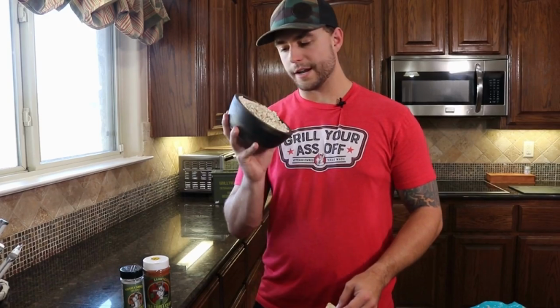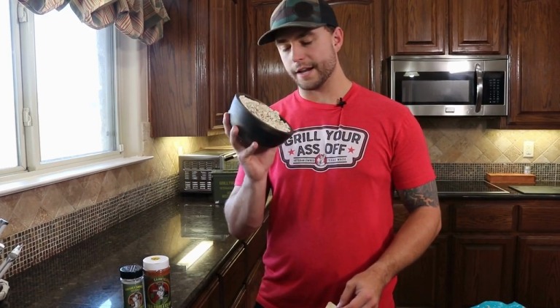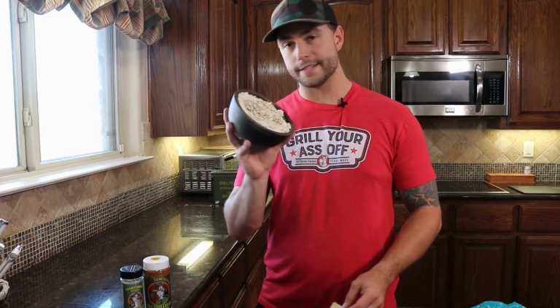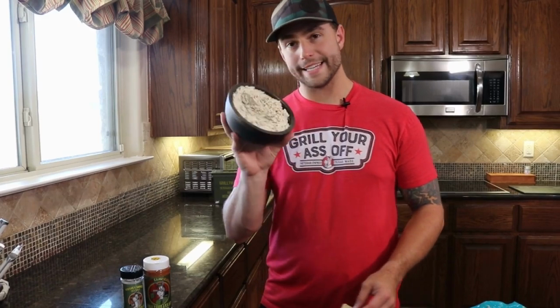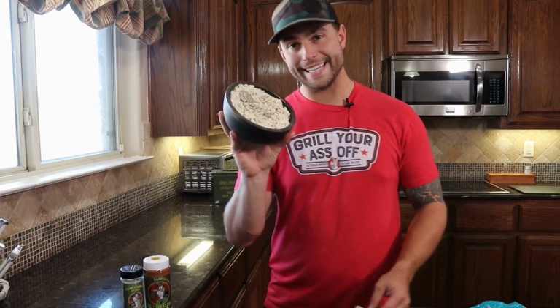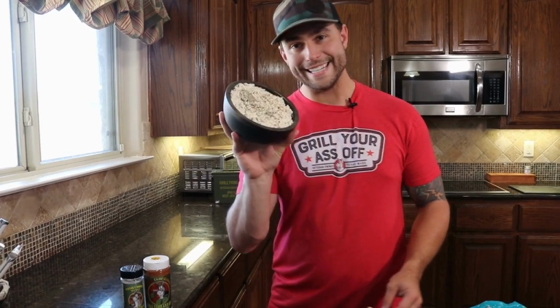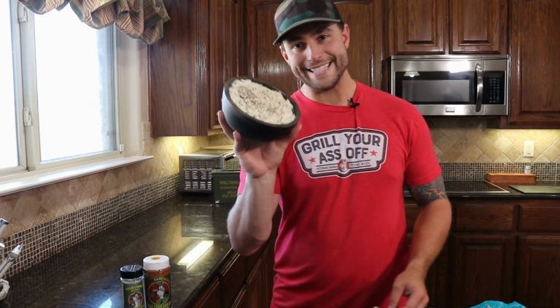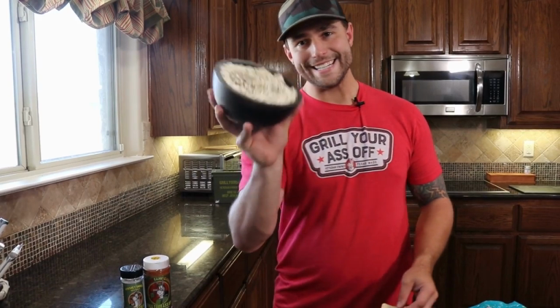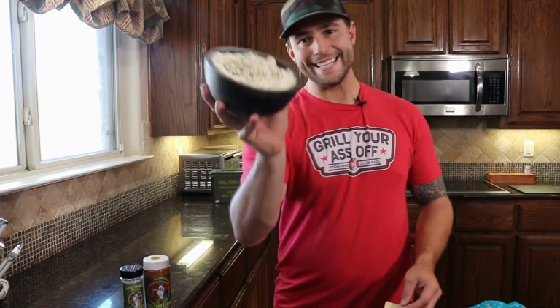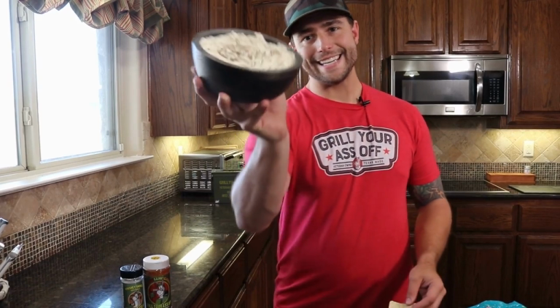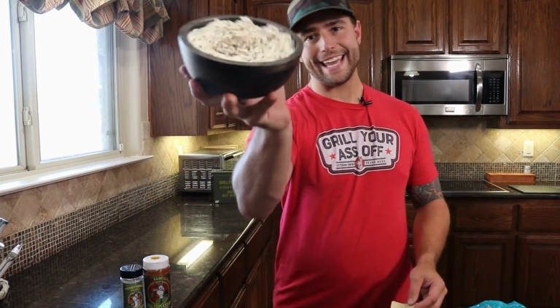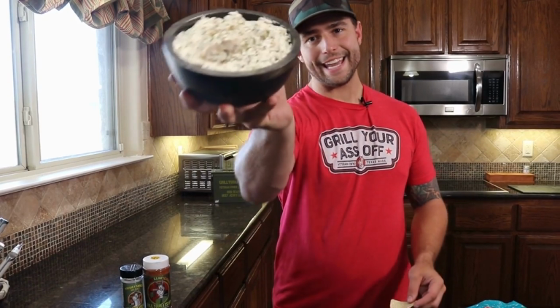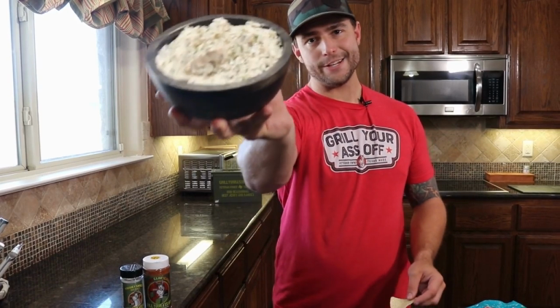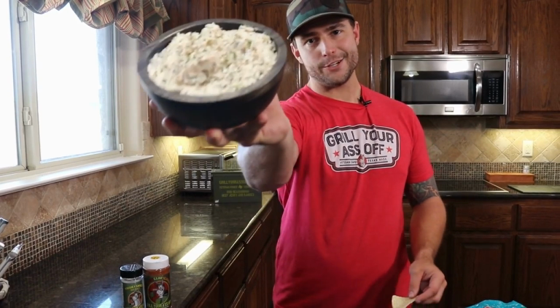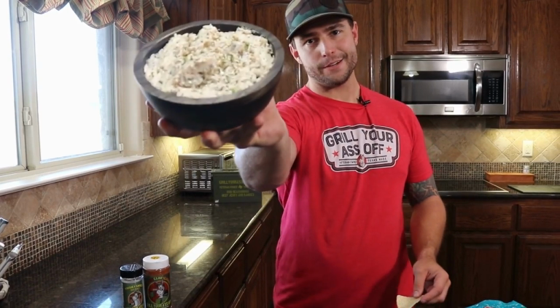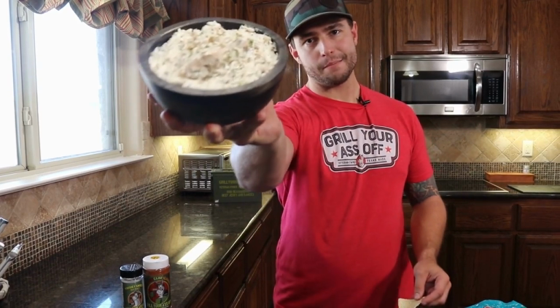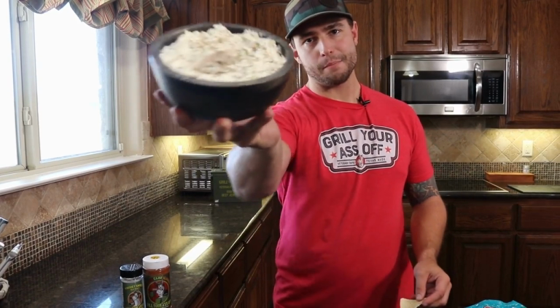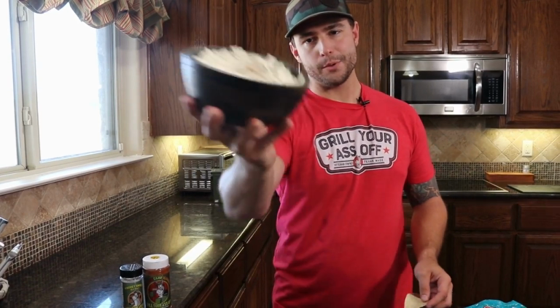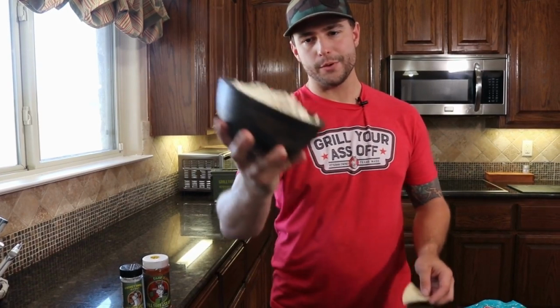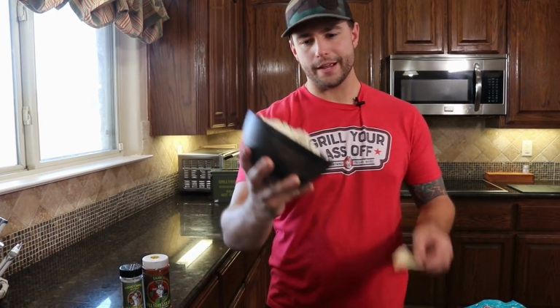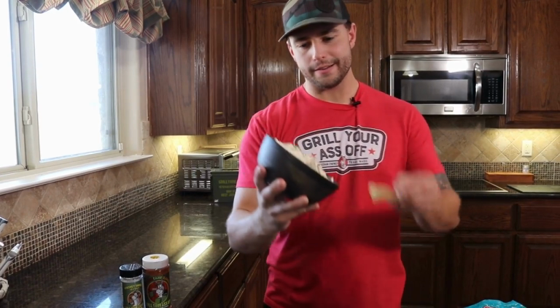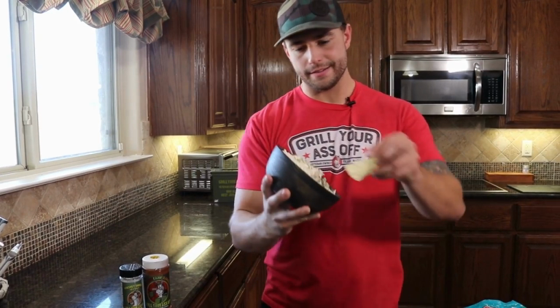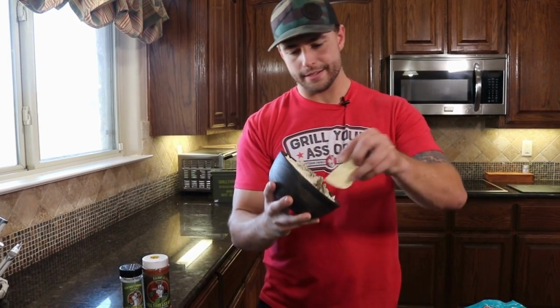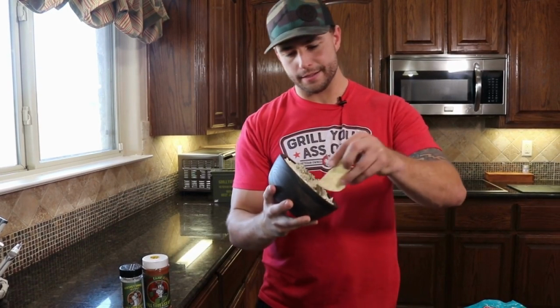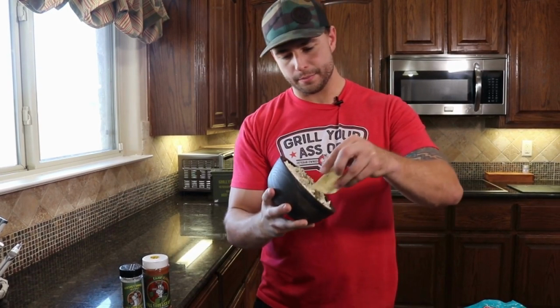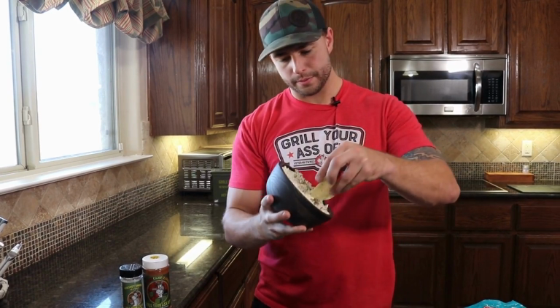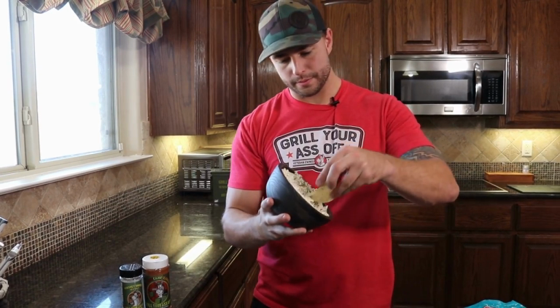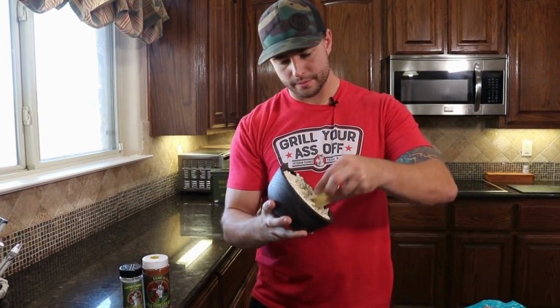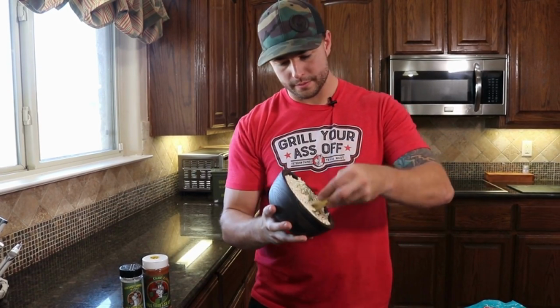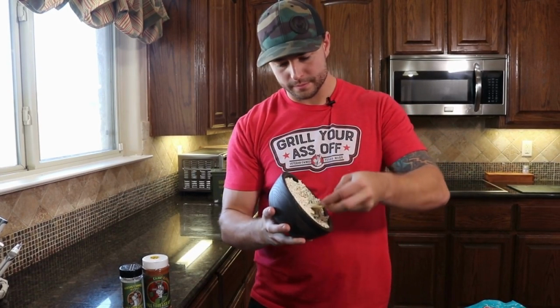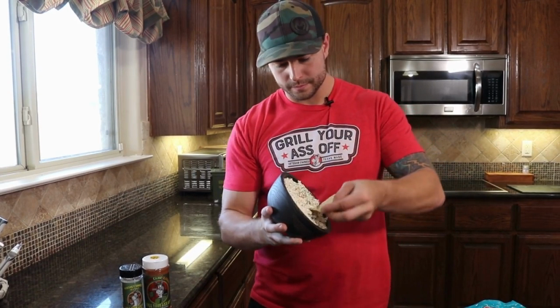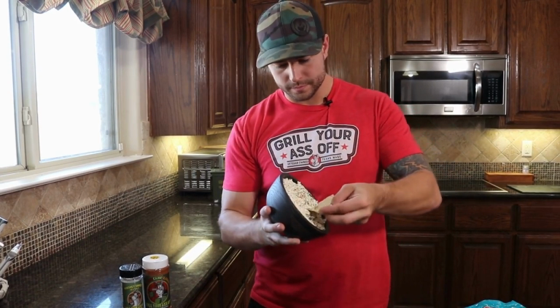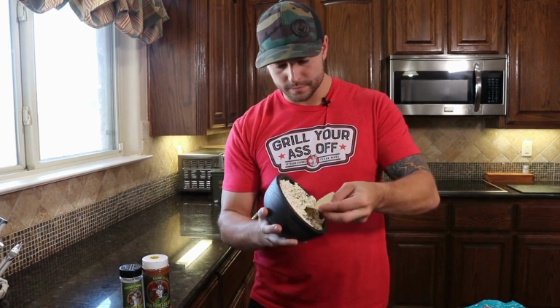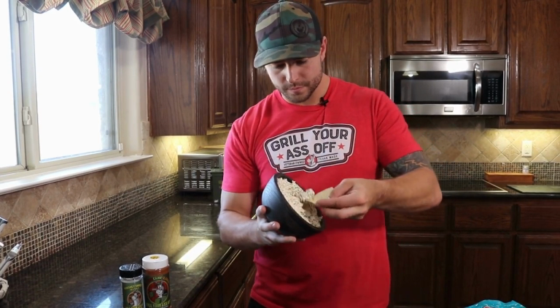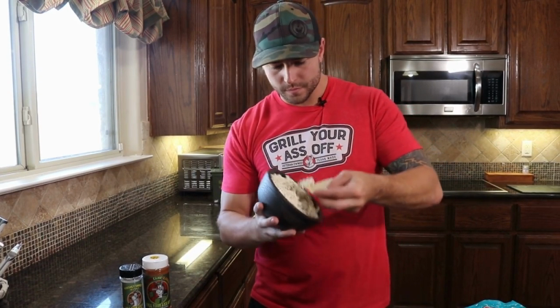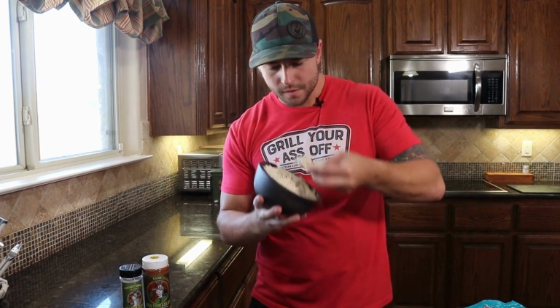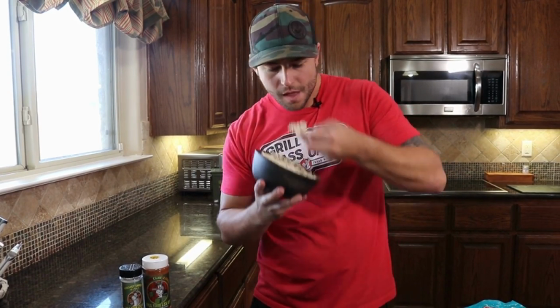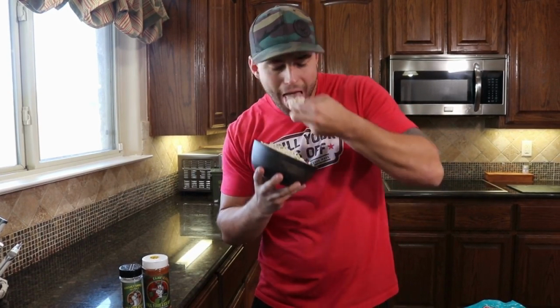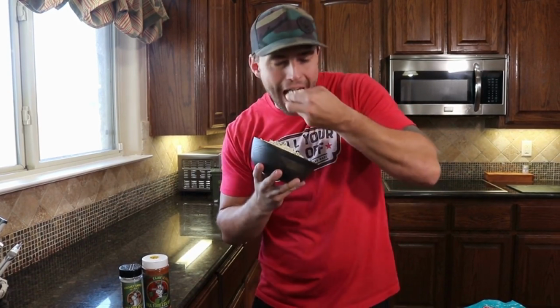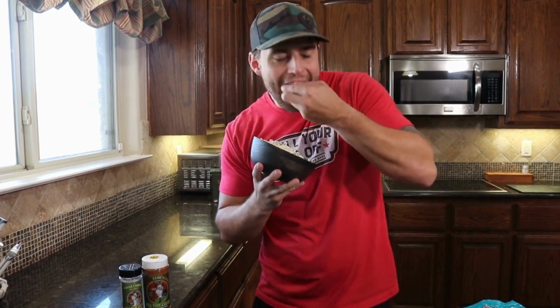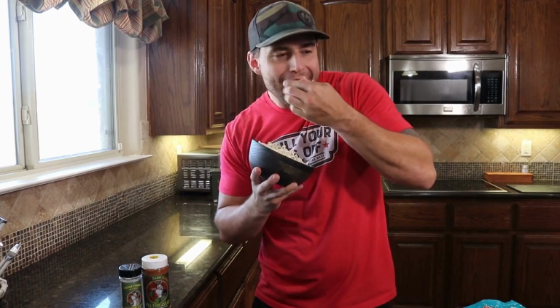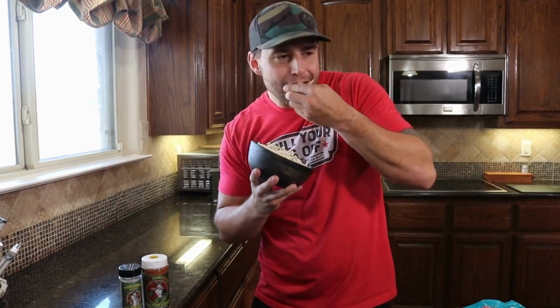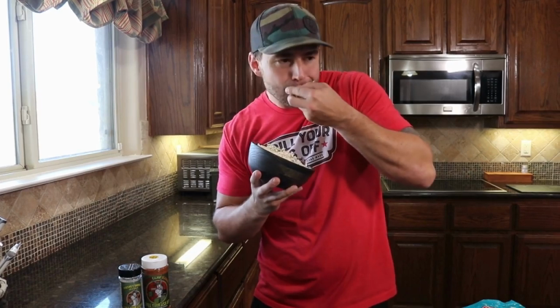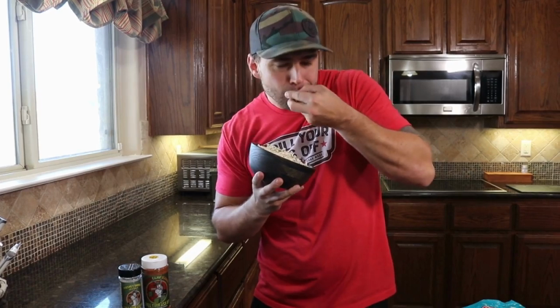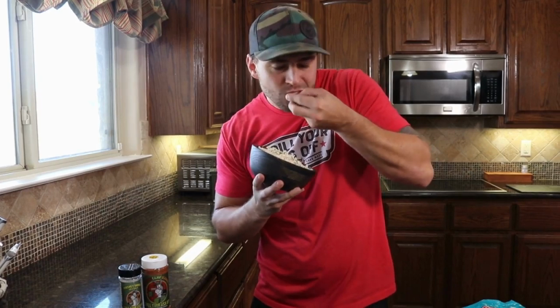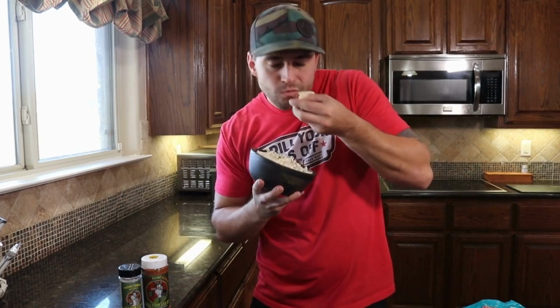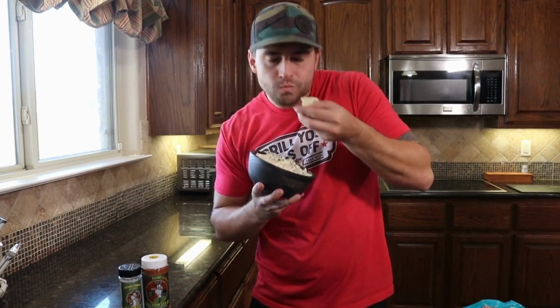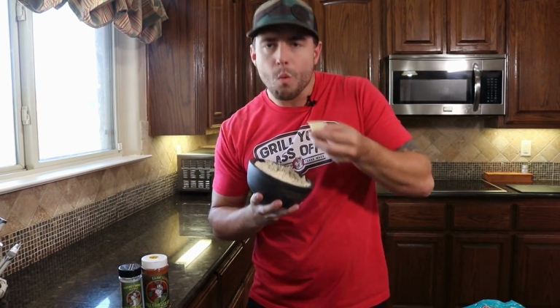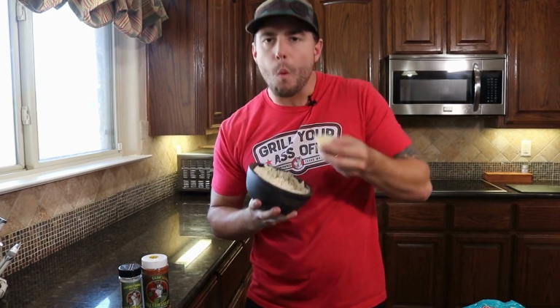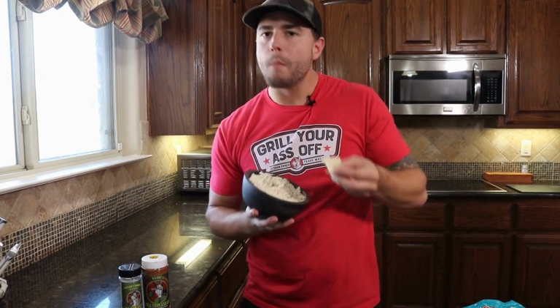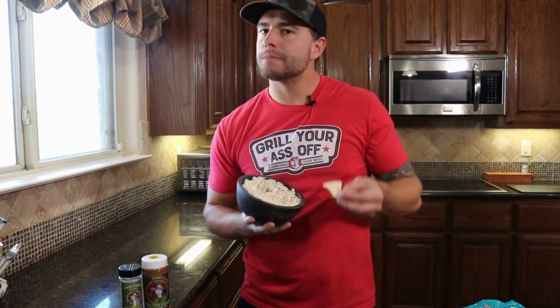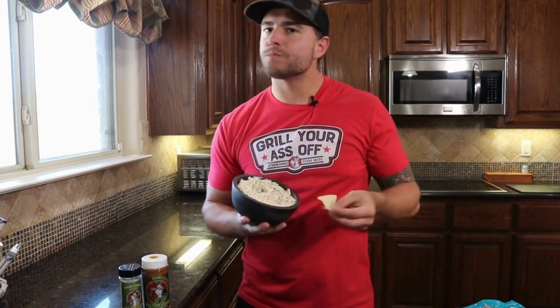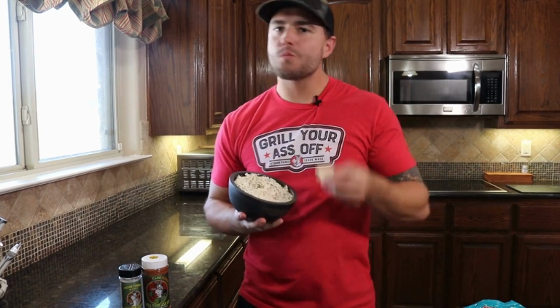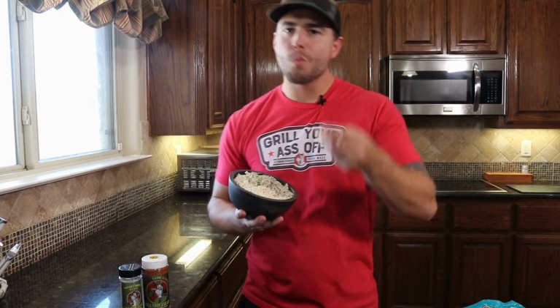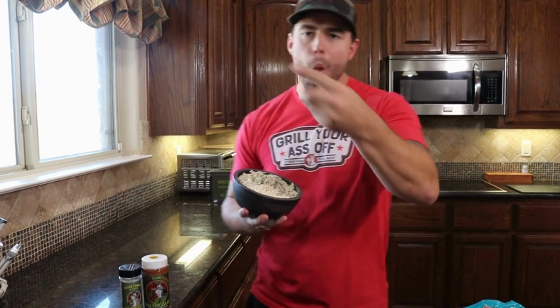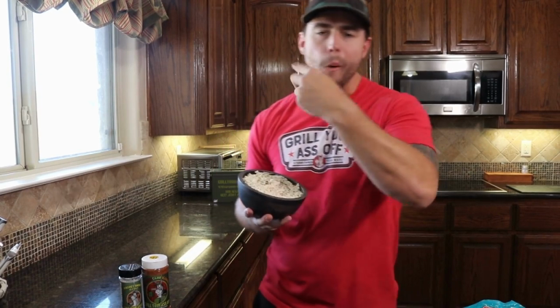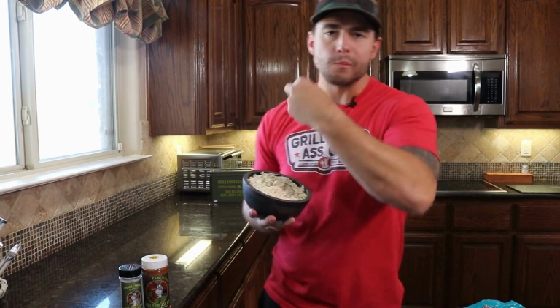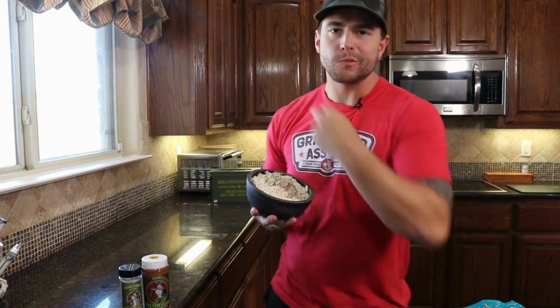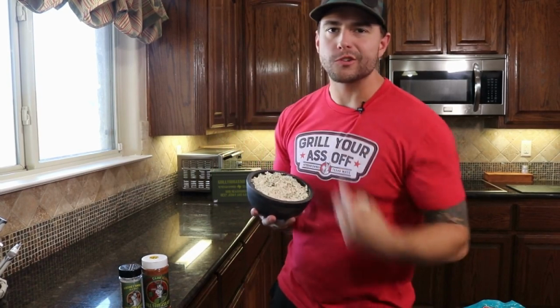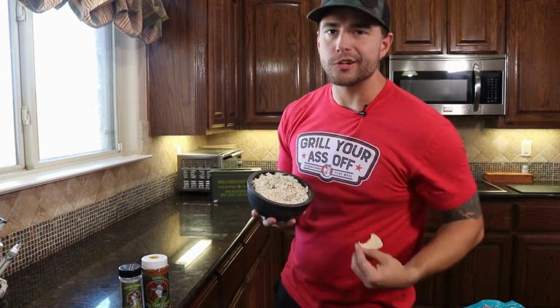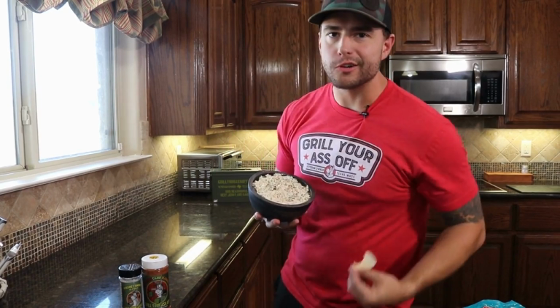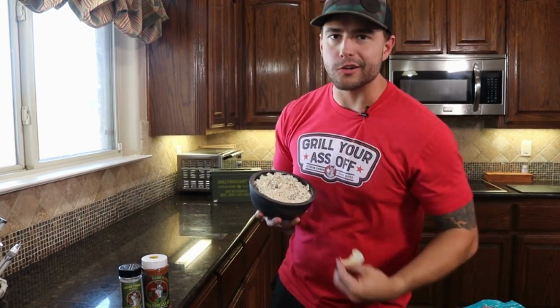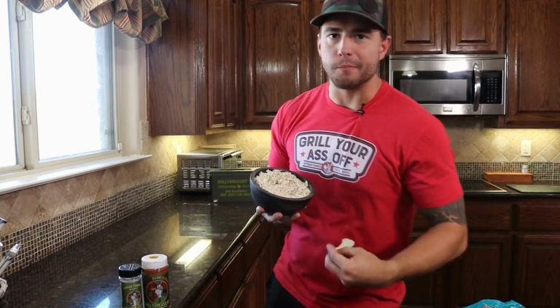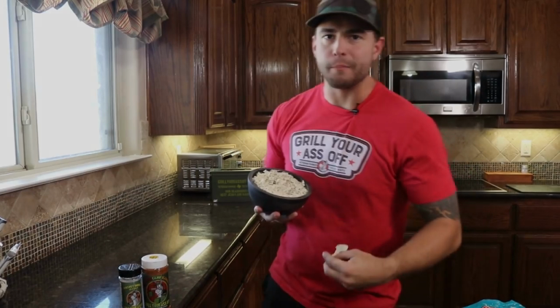All right guys, easy Cajun boudin dip. Let's go cook them.